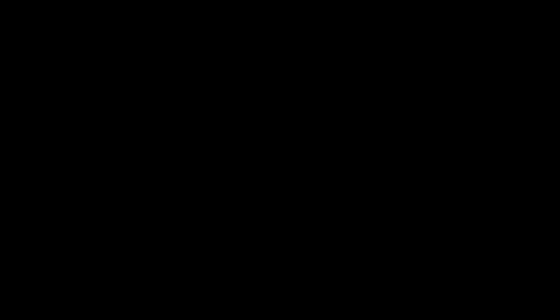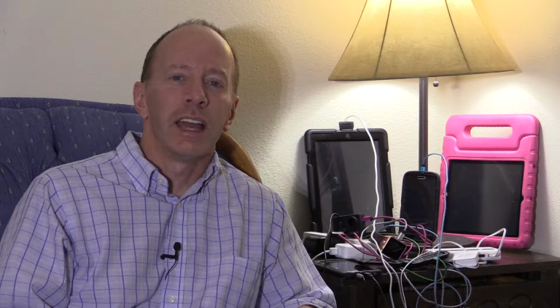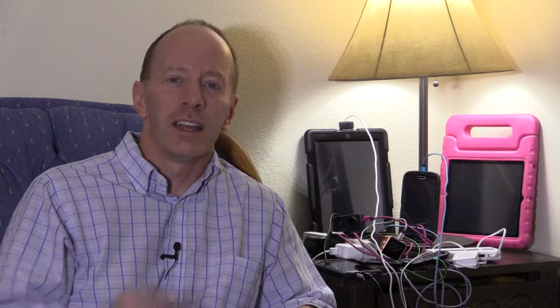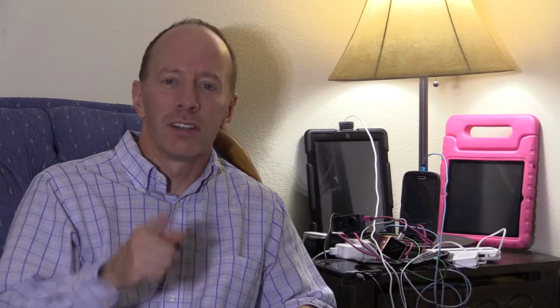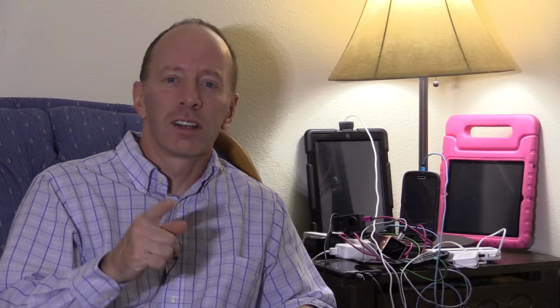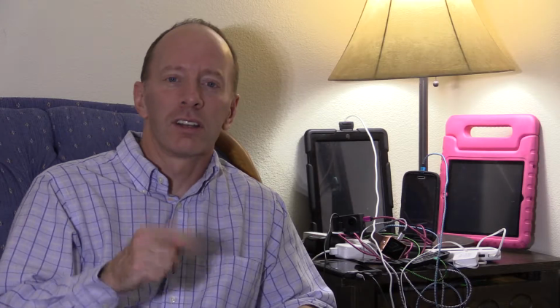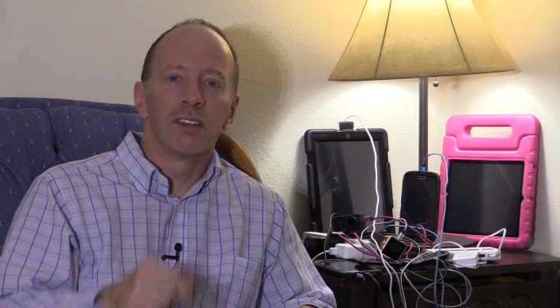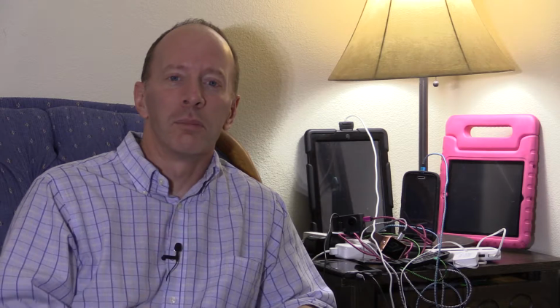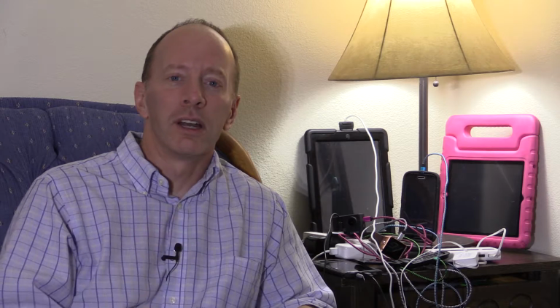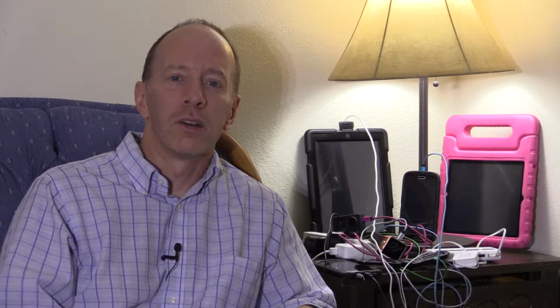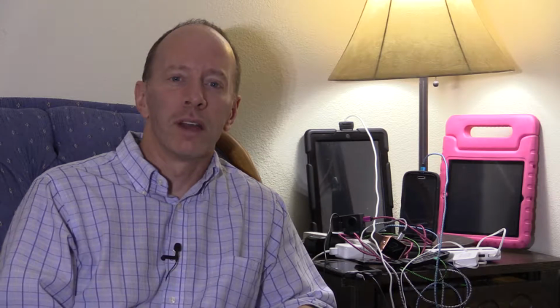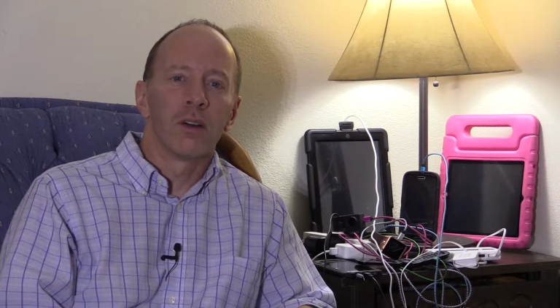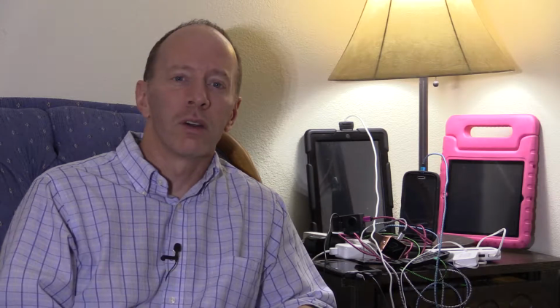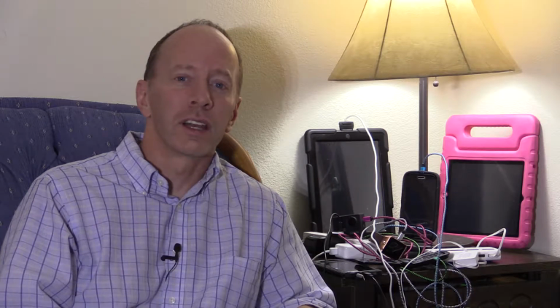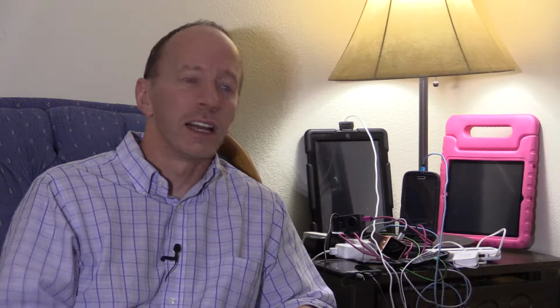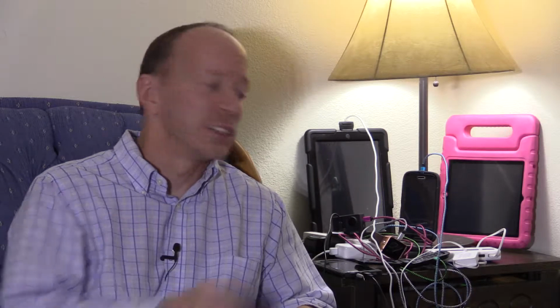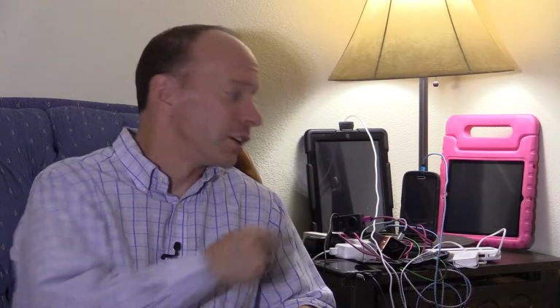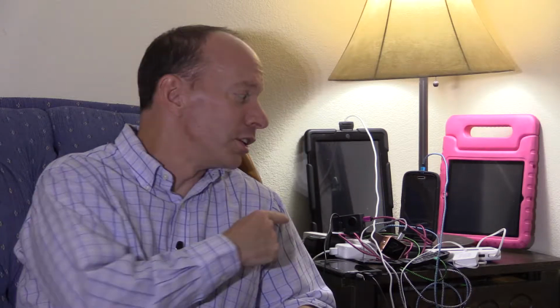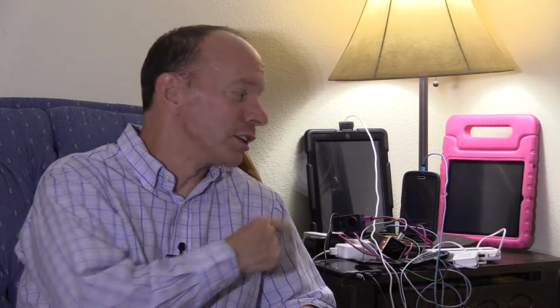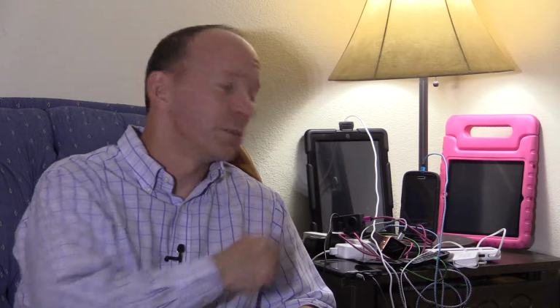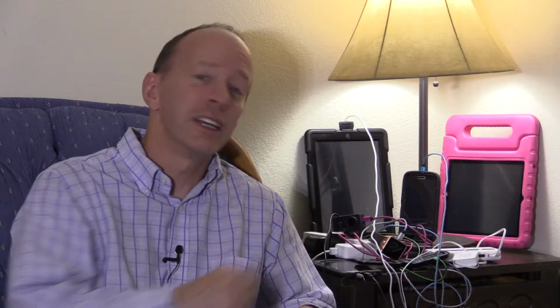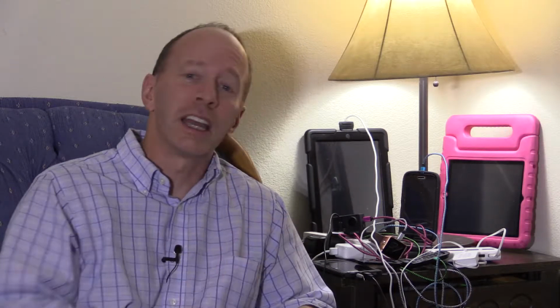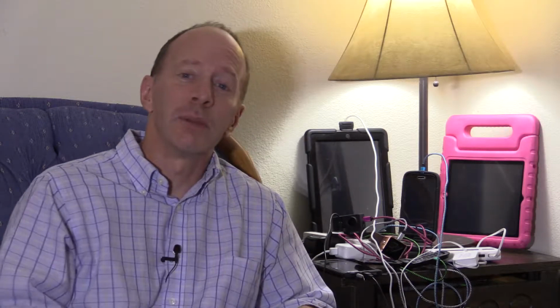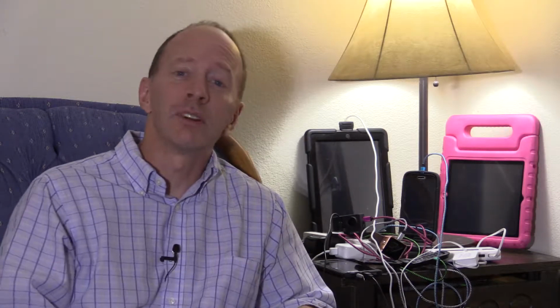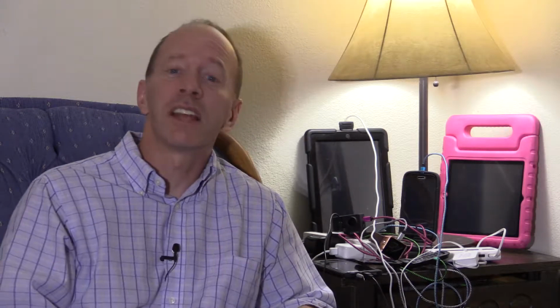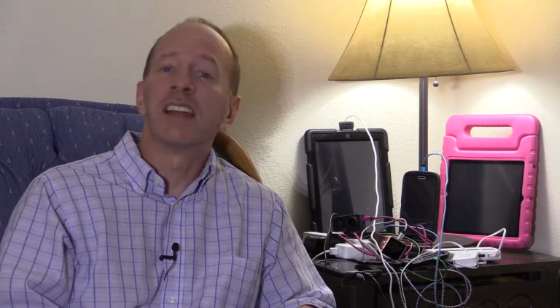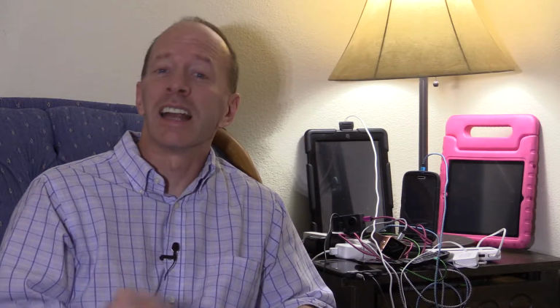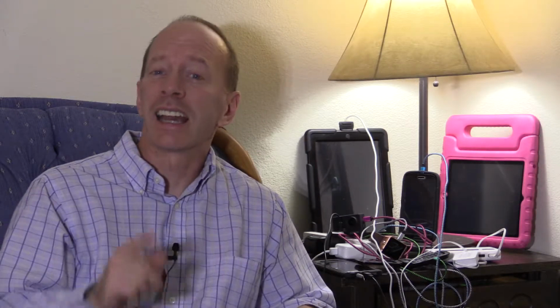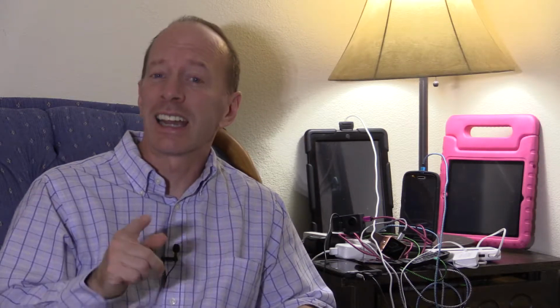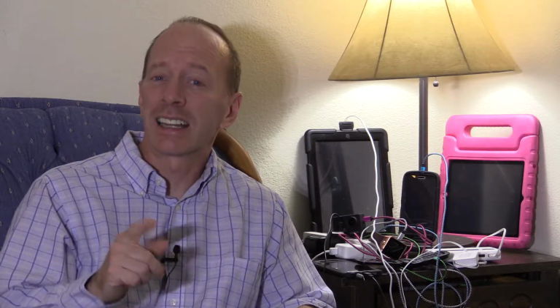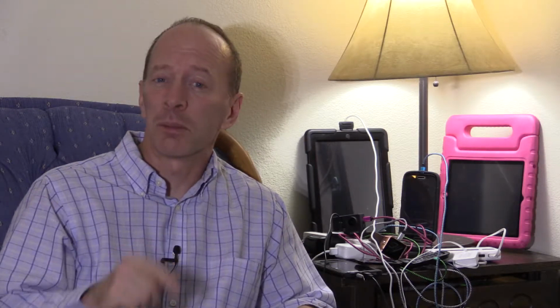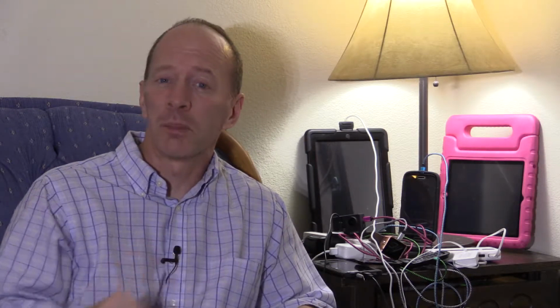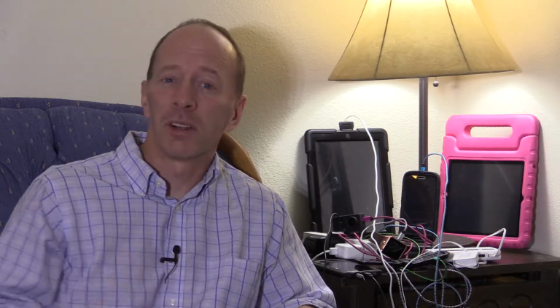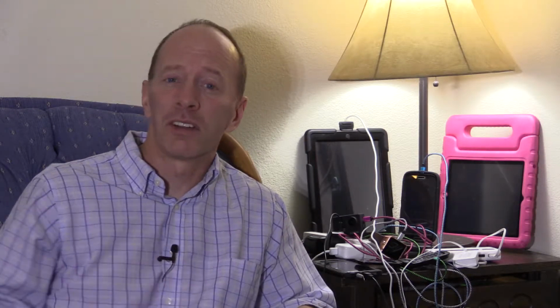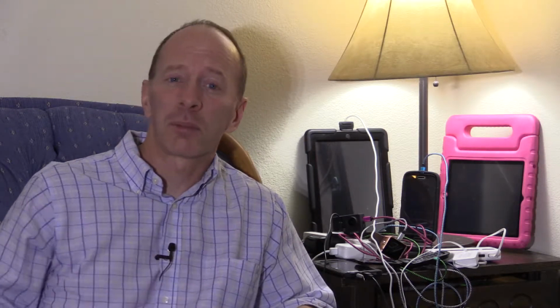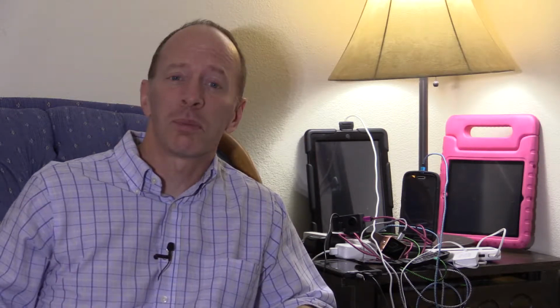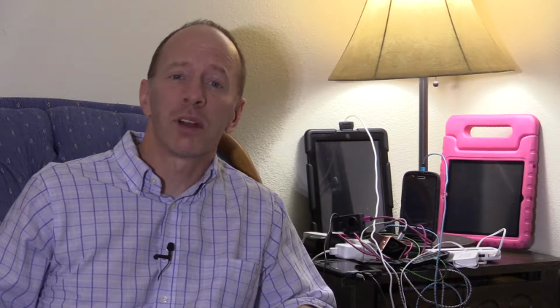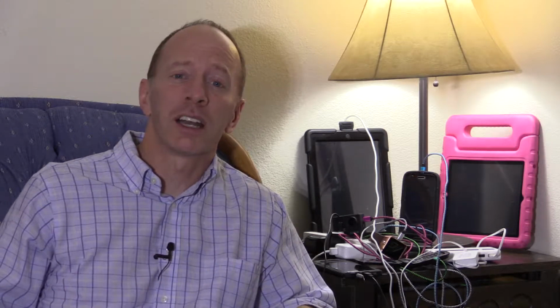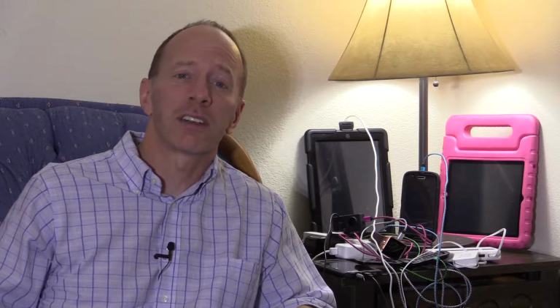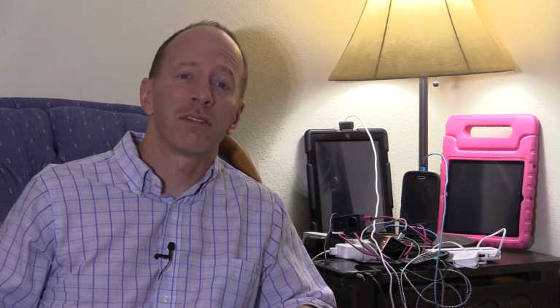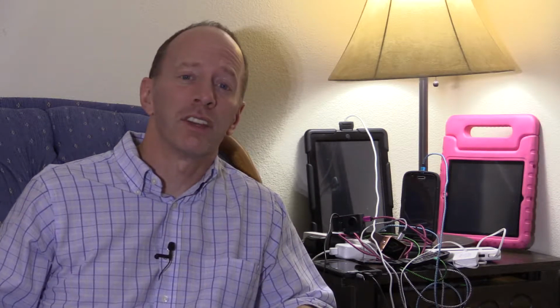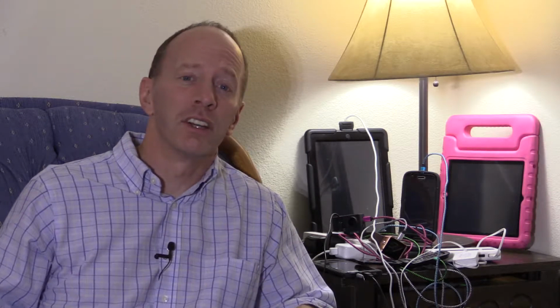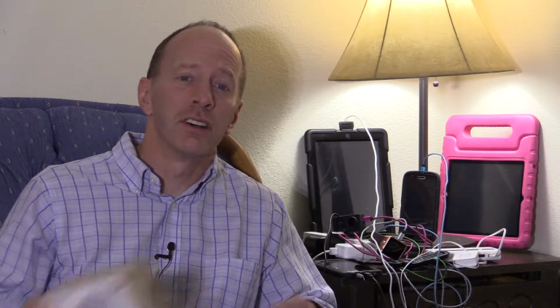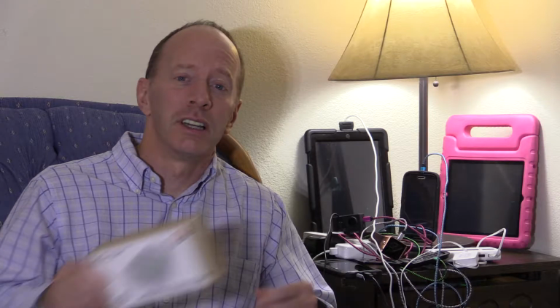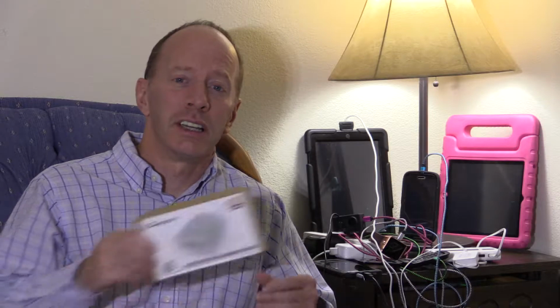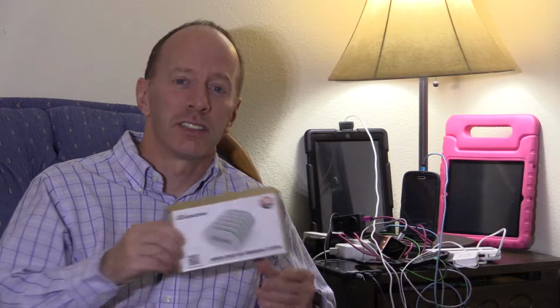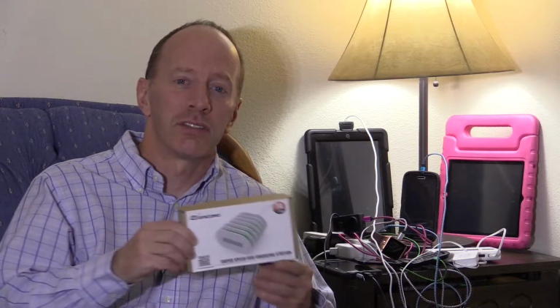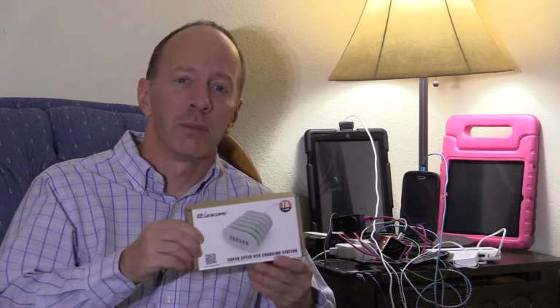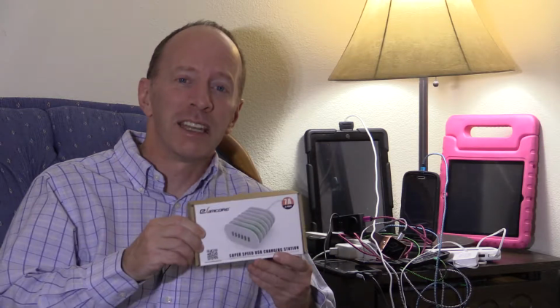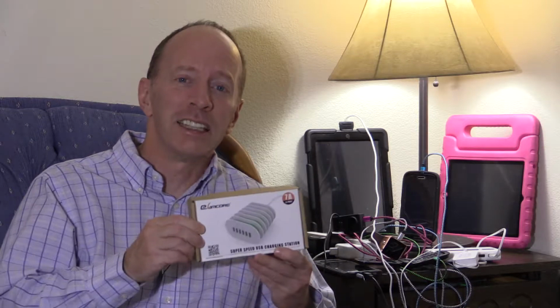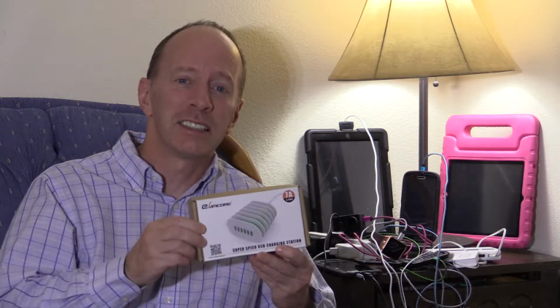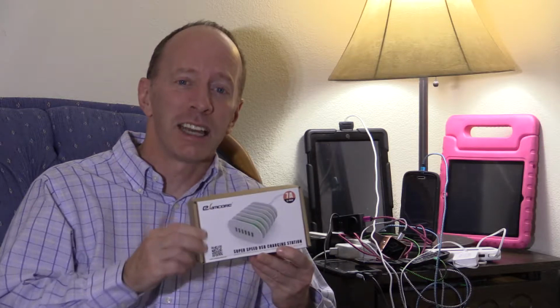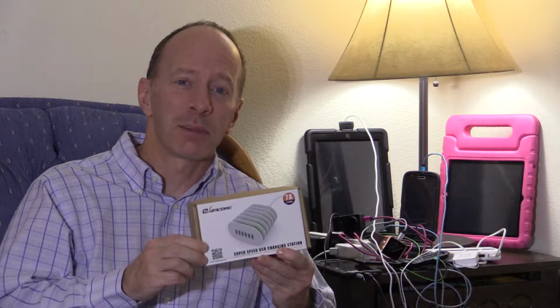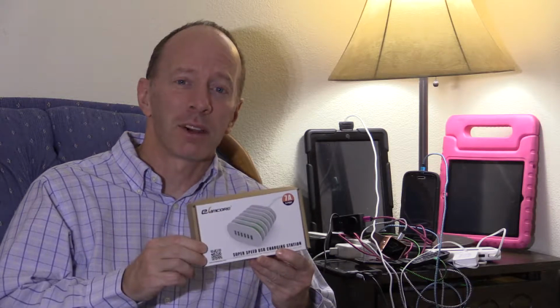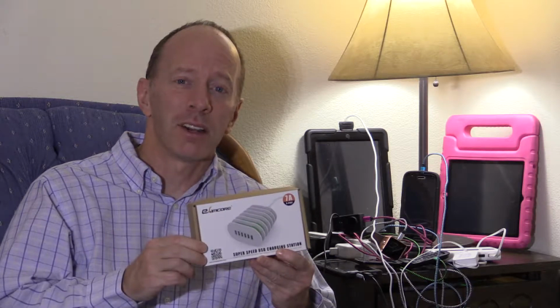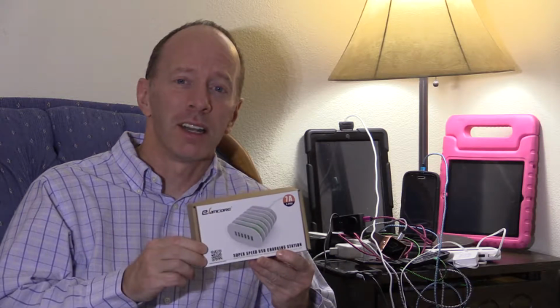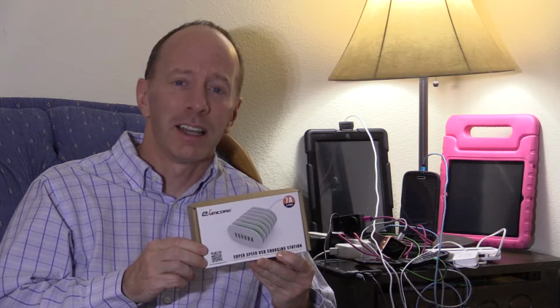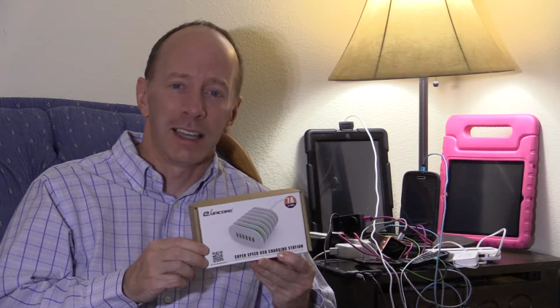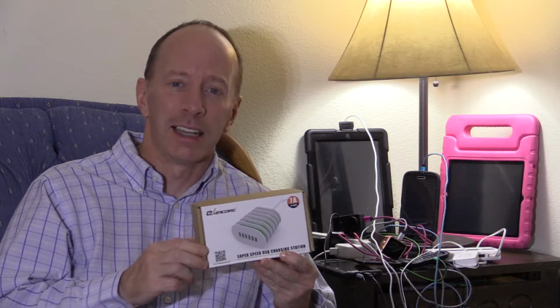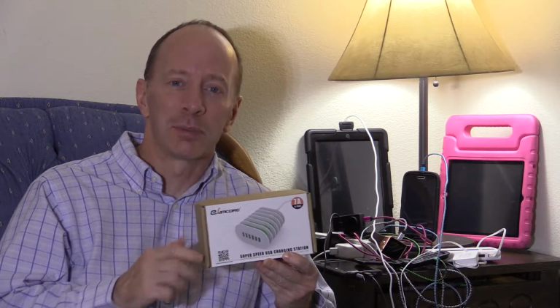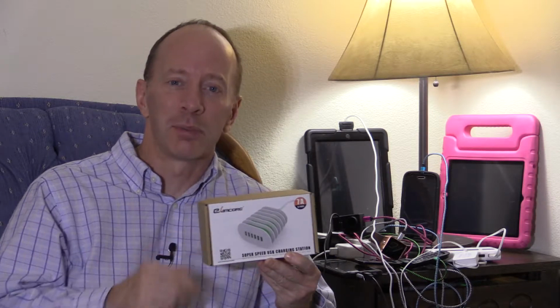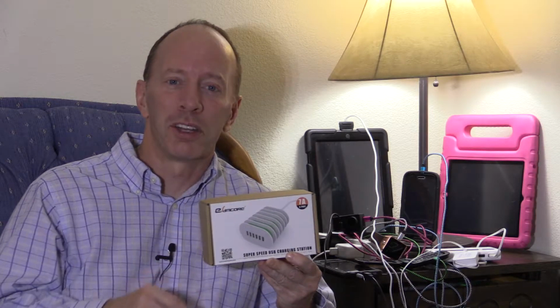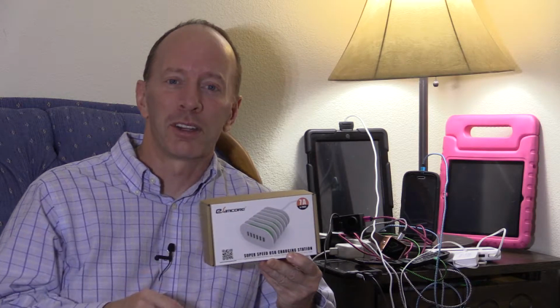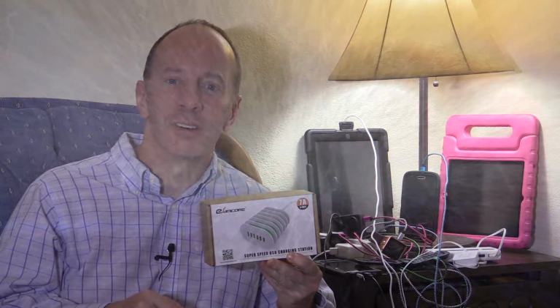Hey, if you're looking for a better way to organize your USB cables, then I got the perfect product for you. It's from eSAMCOR, and it's pretty cool.